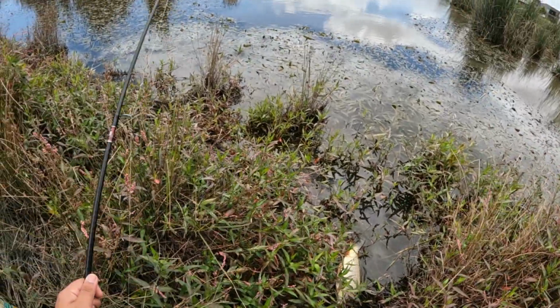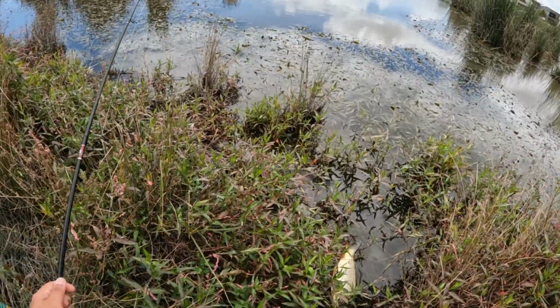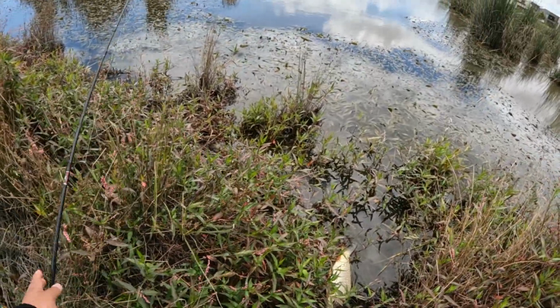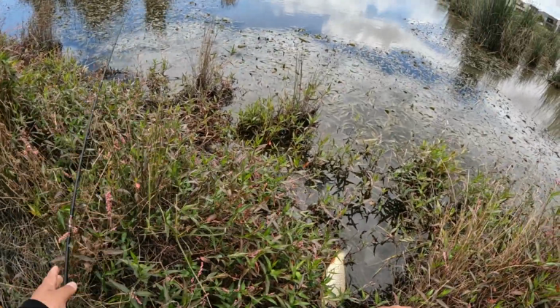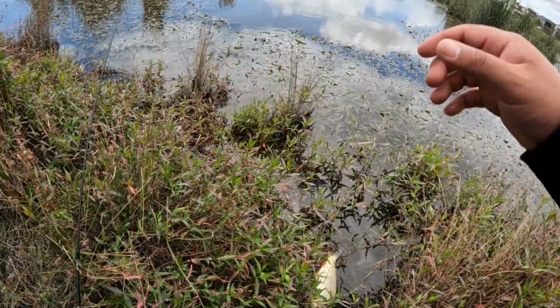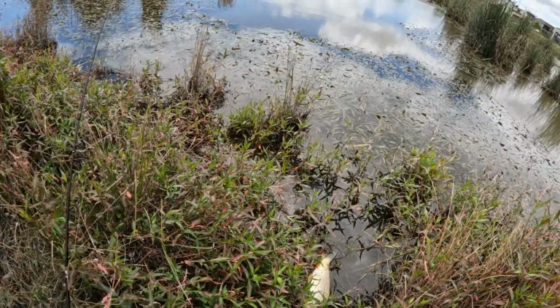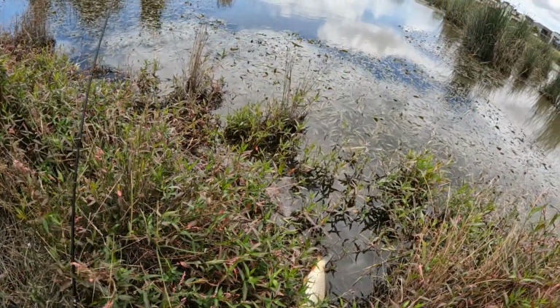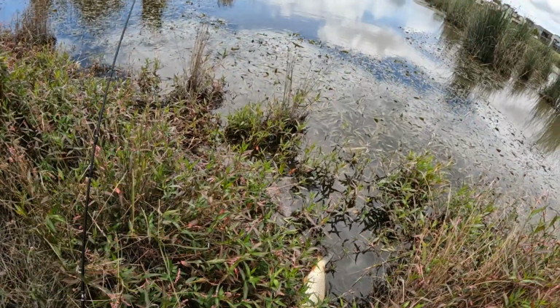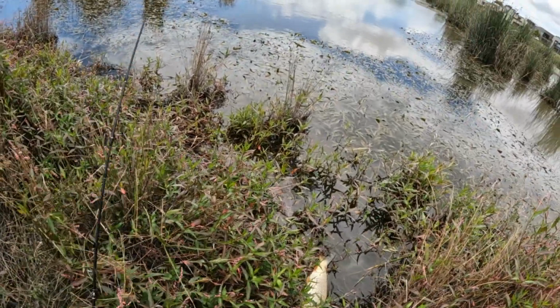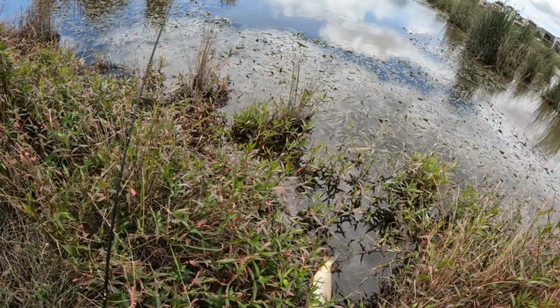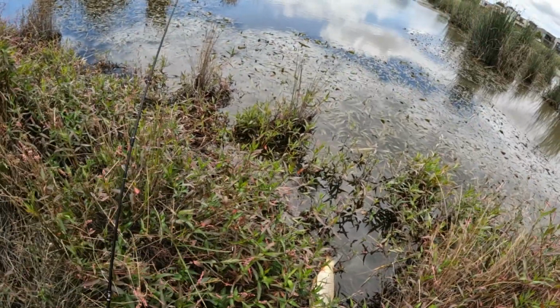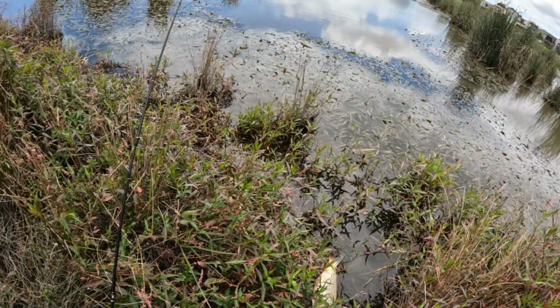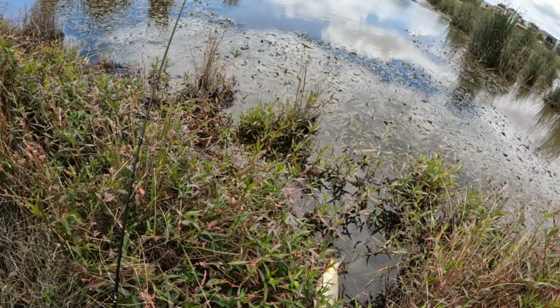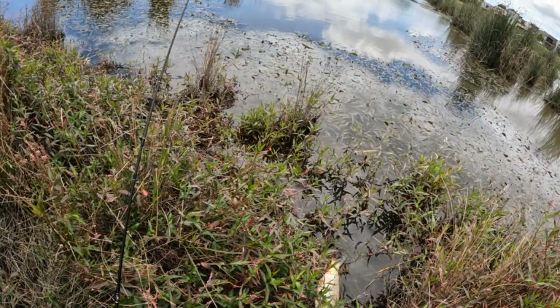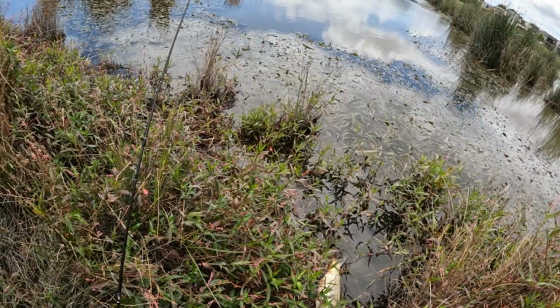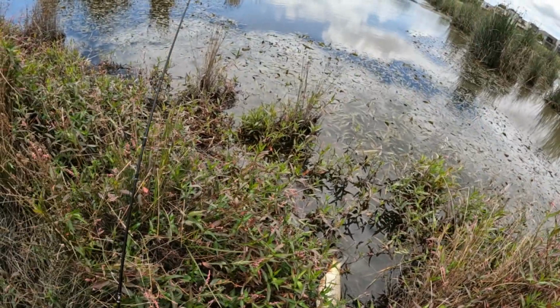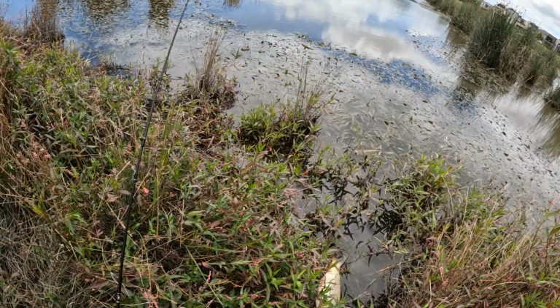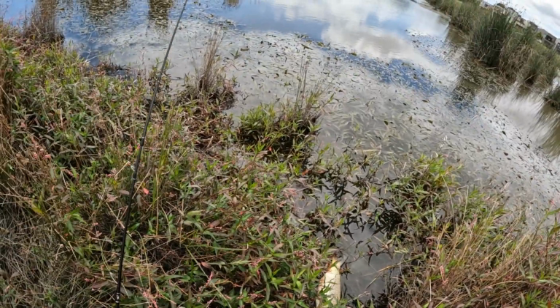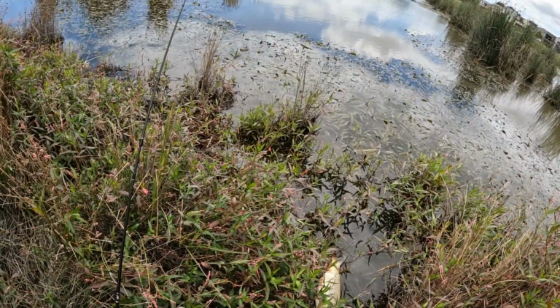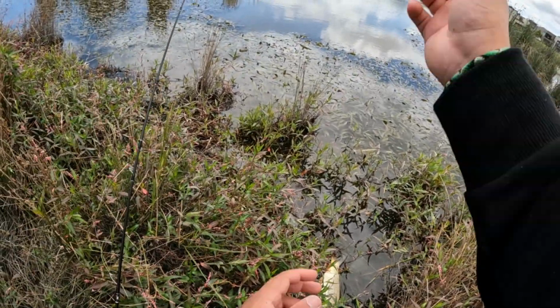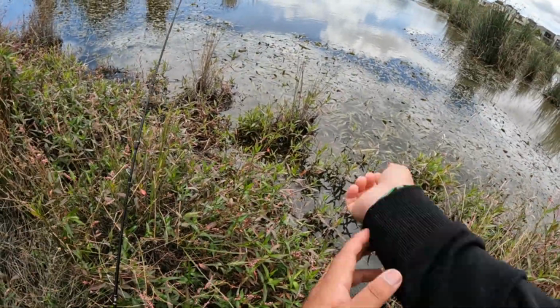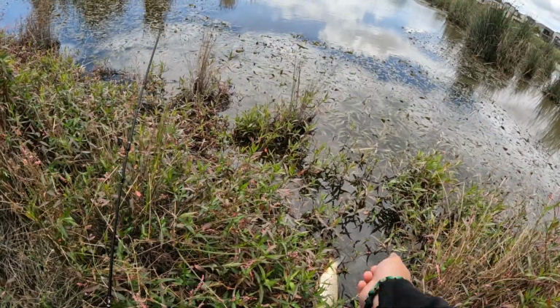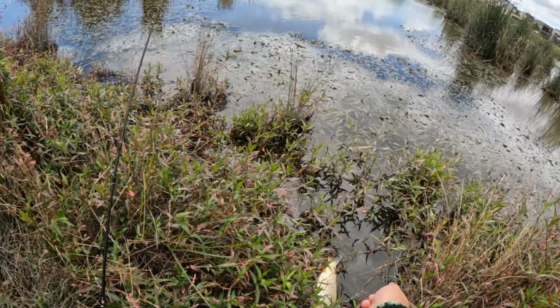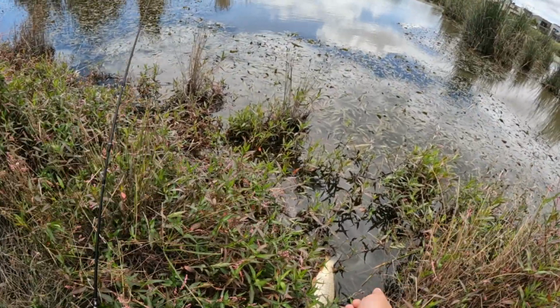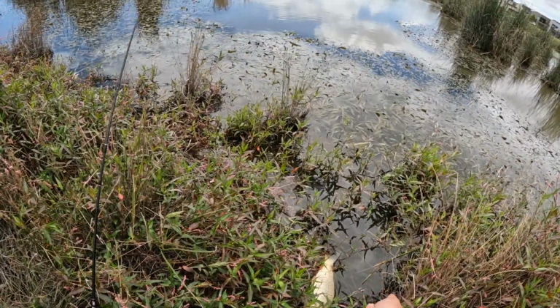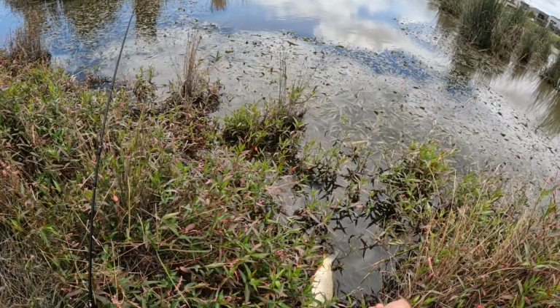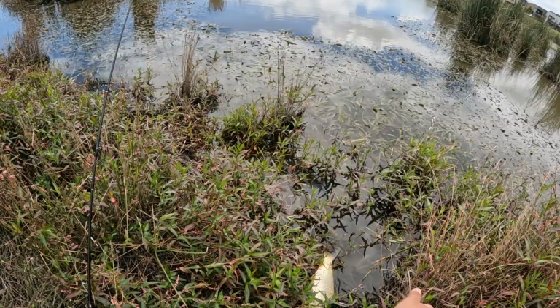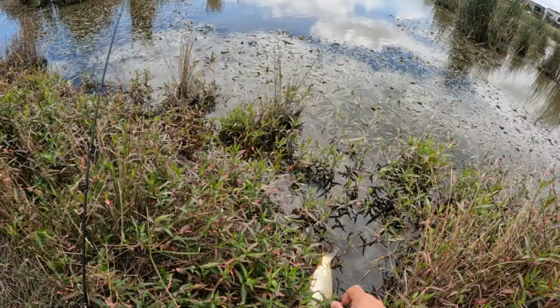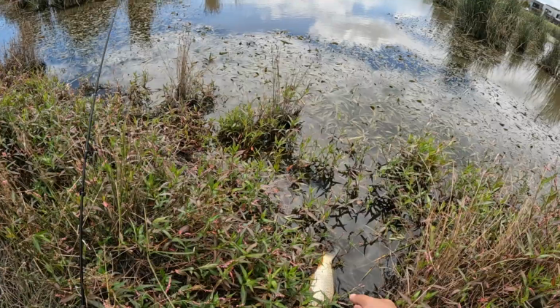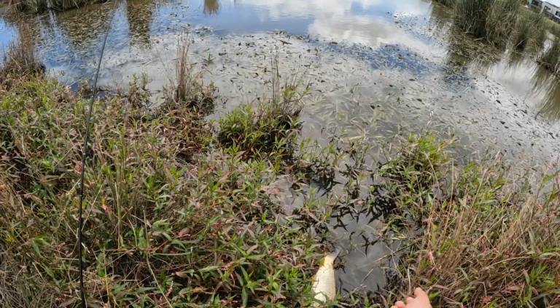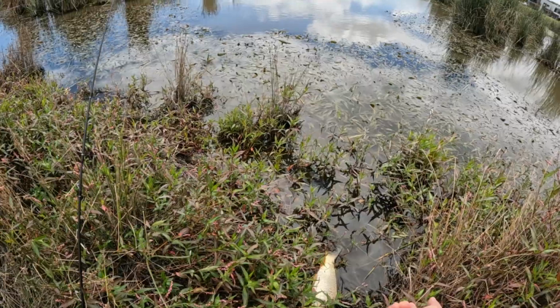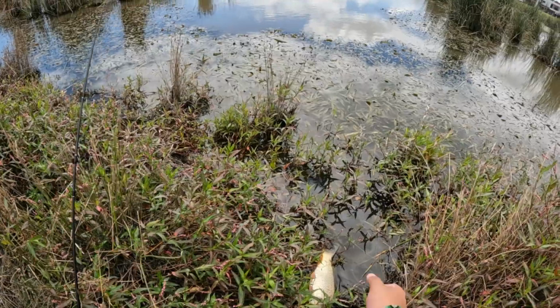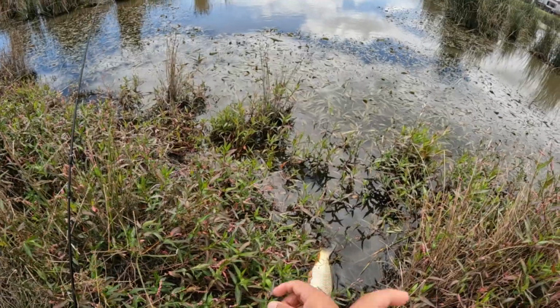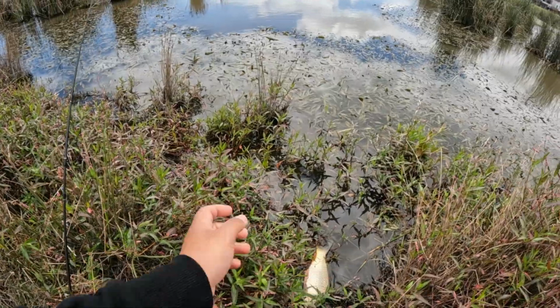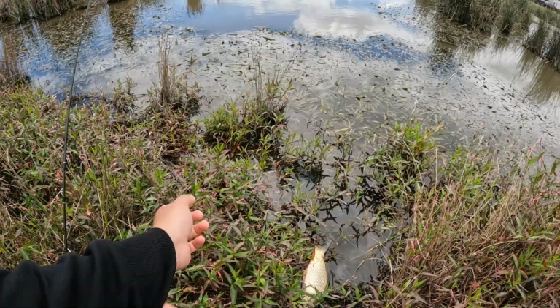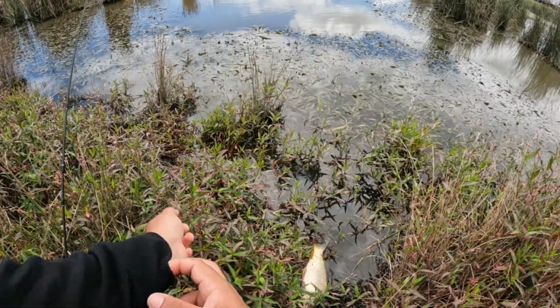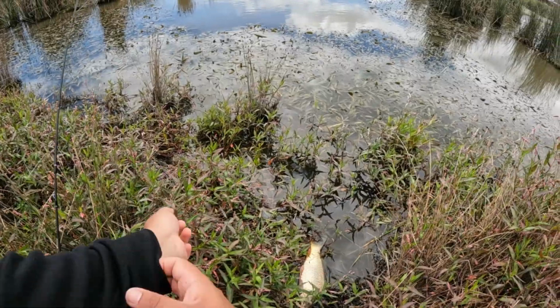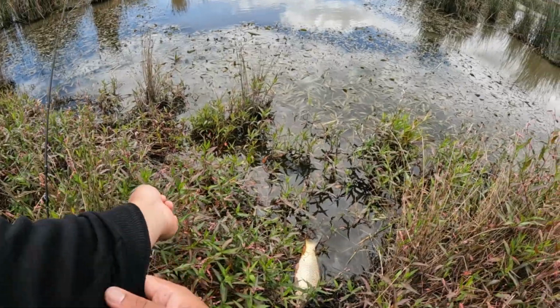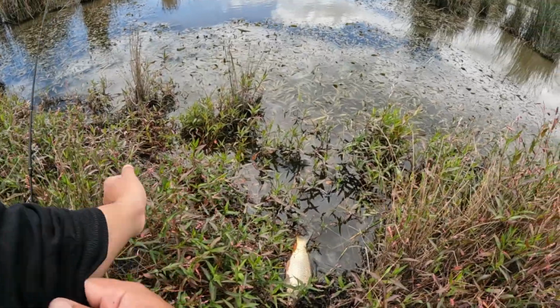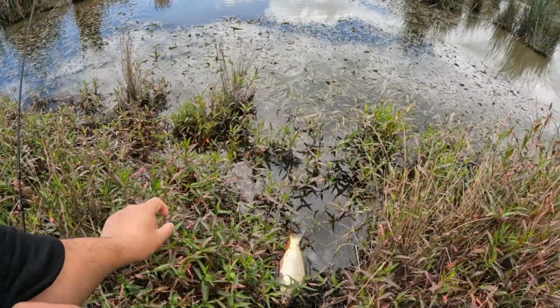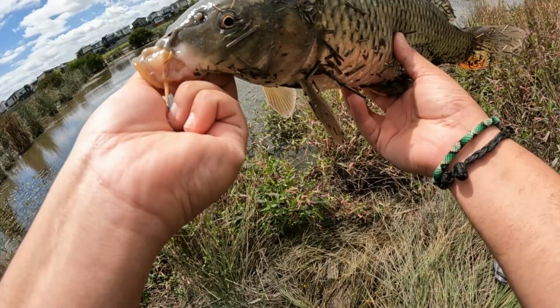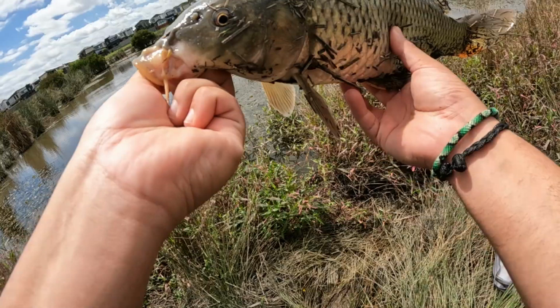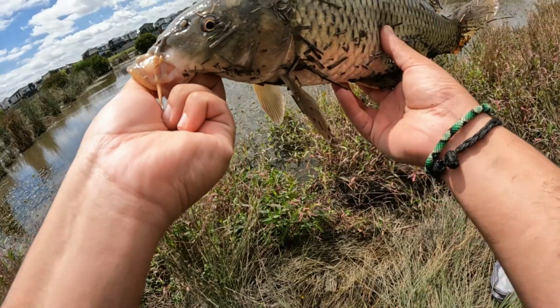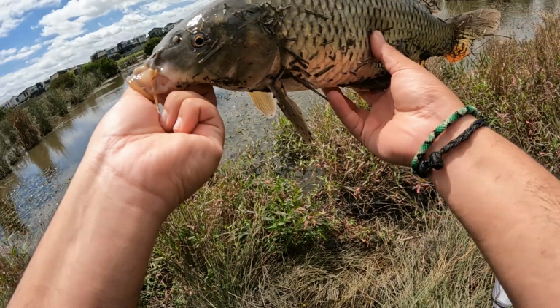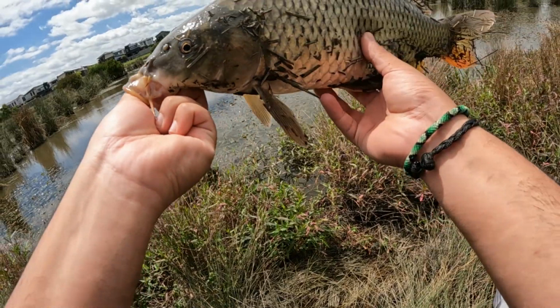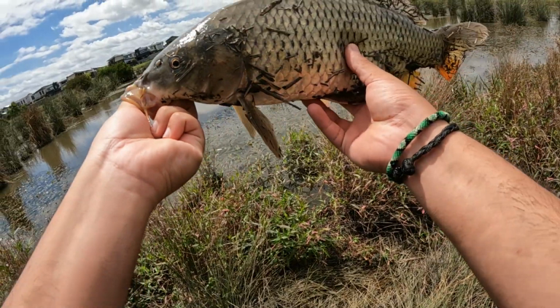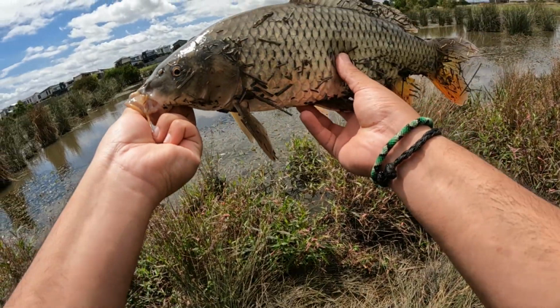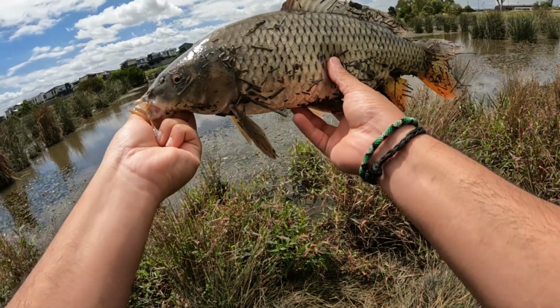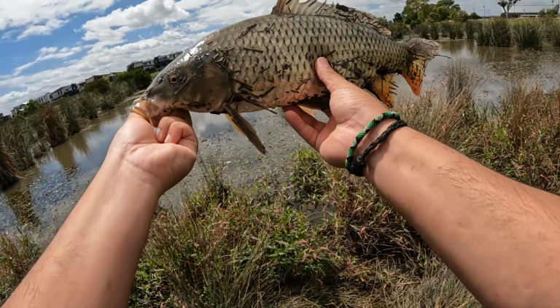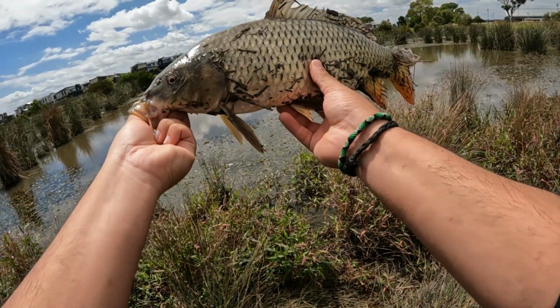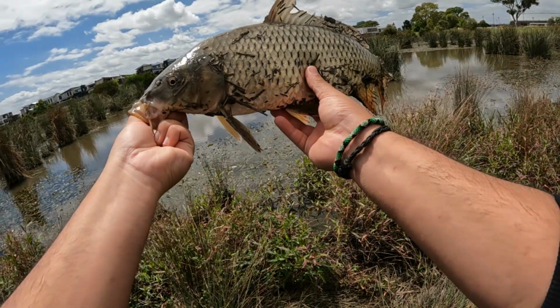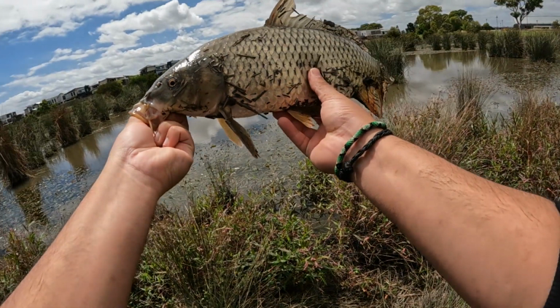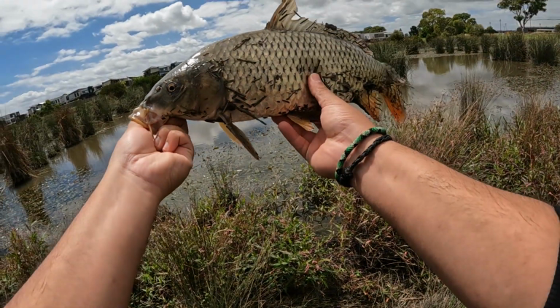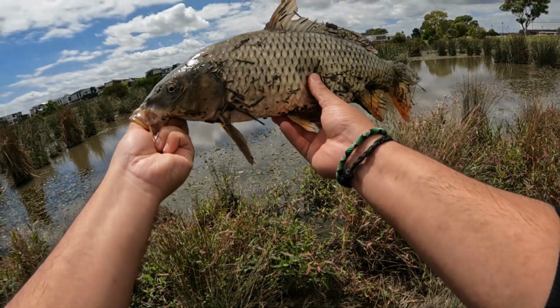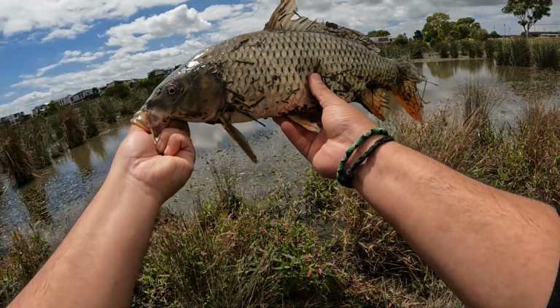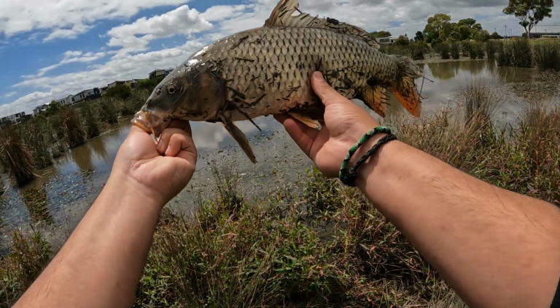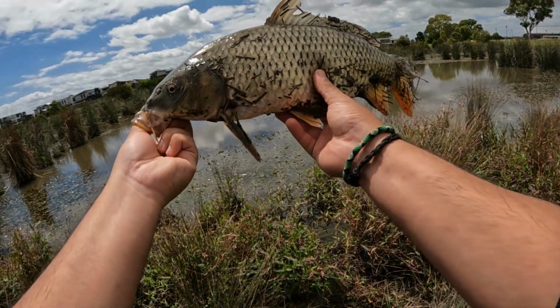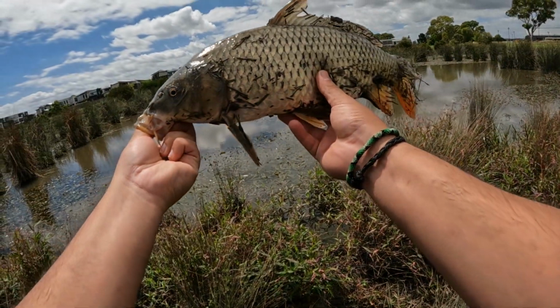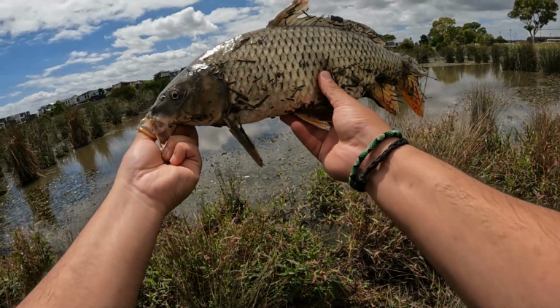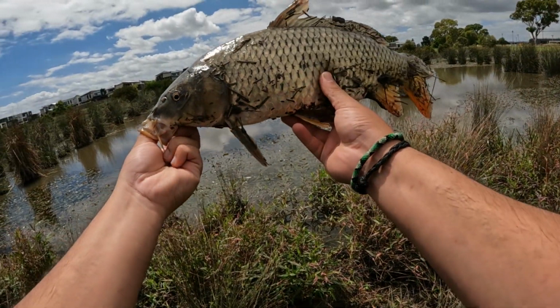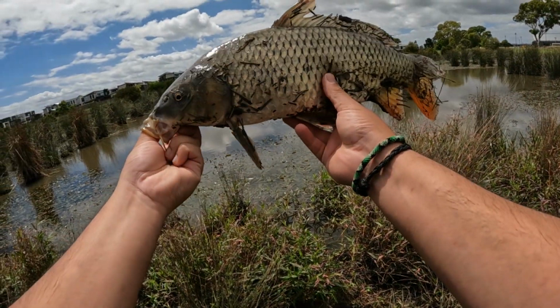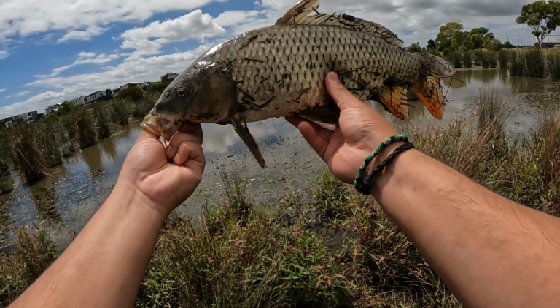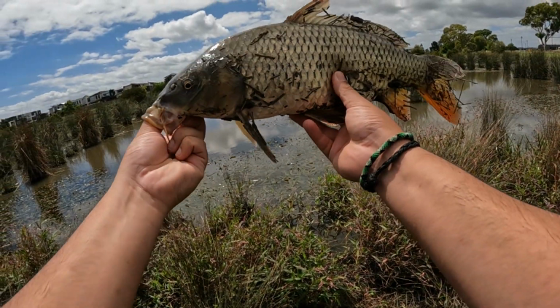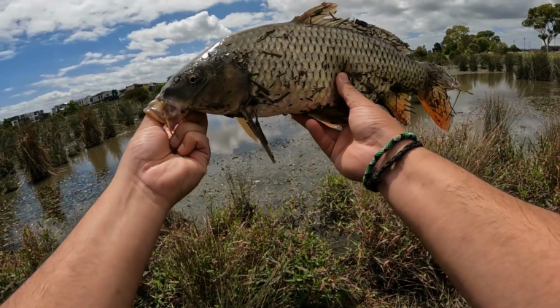It's pretty dry around here — chuck the rod, let's go get this fish. Look at that, that's a nice sized carp.